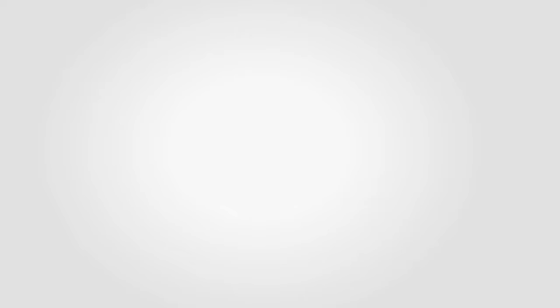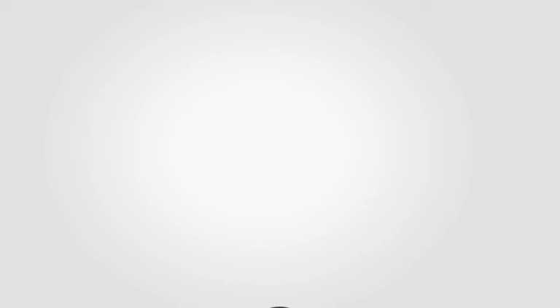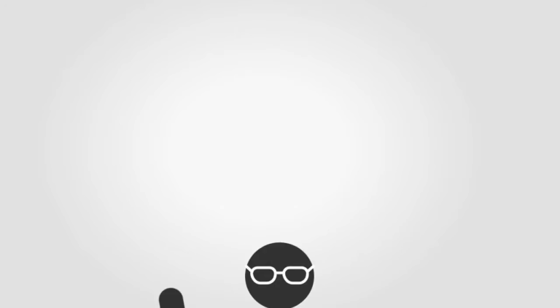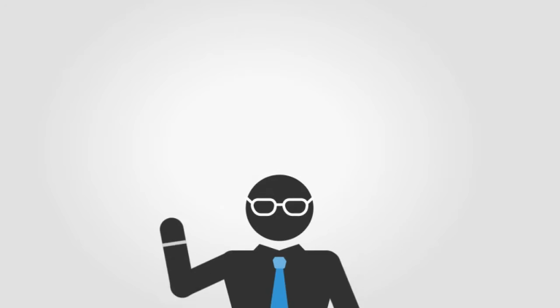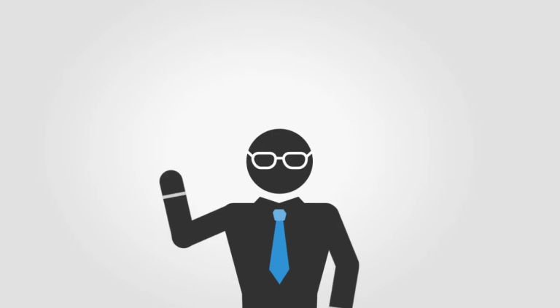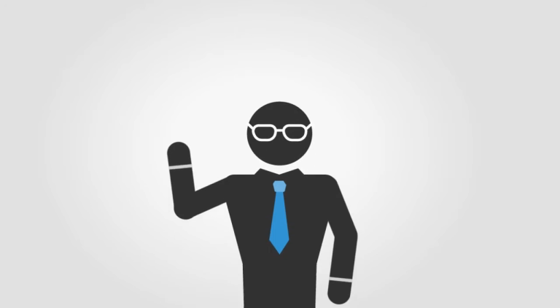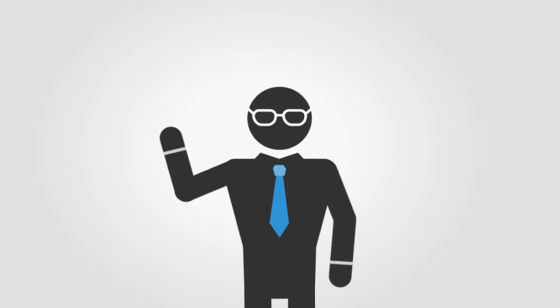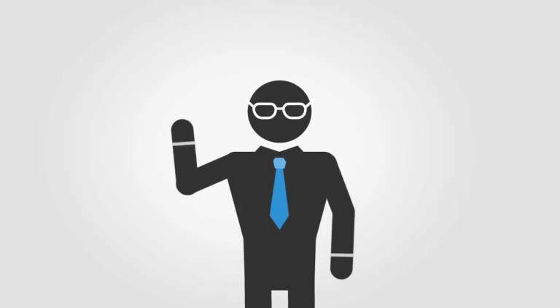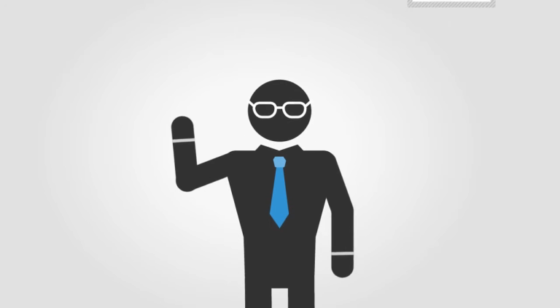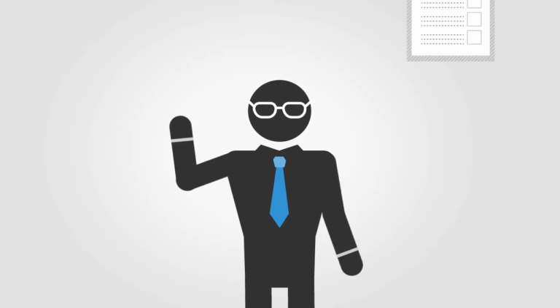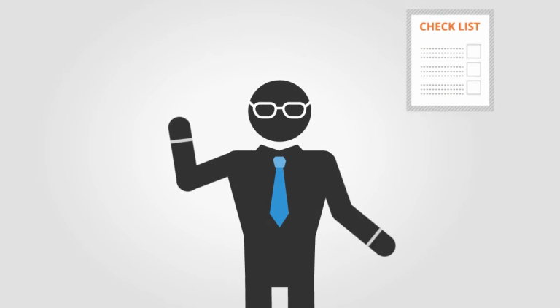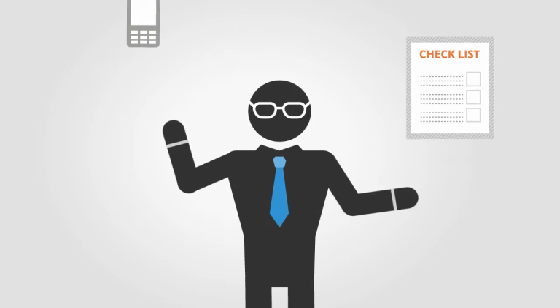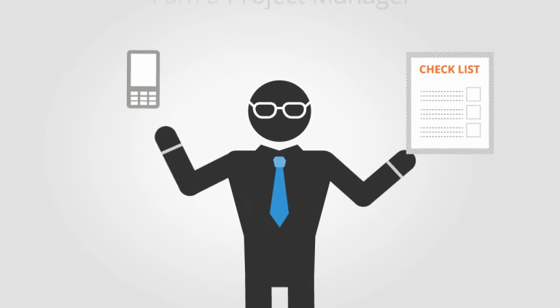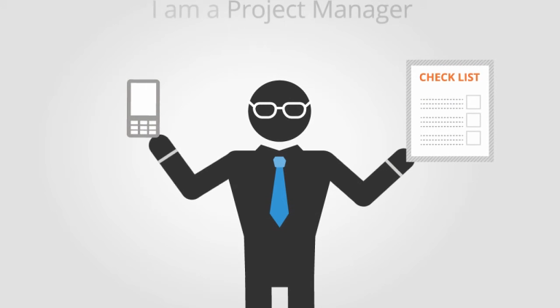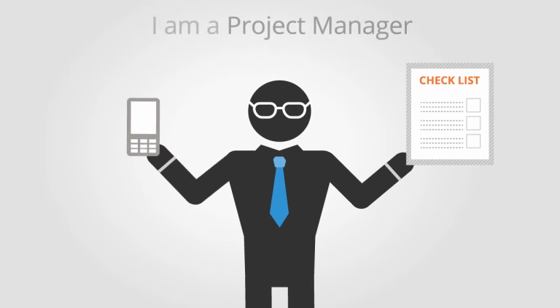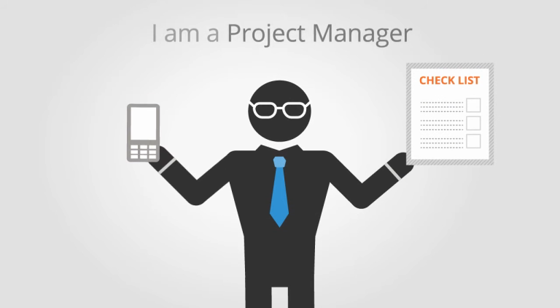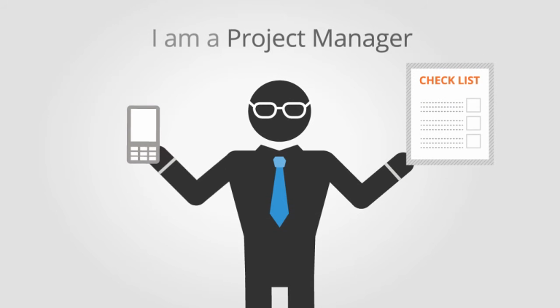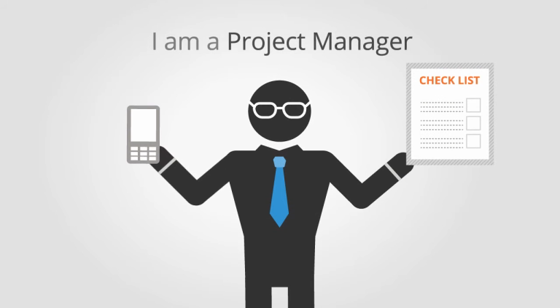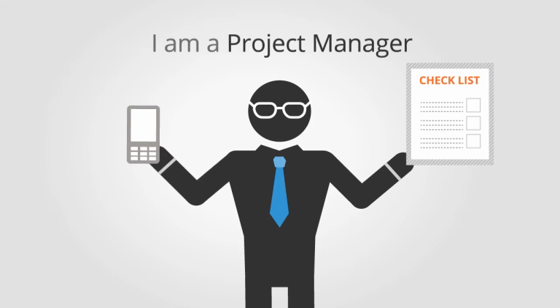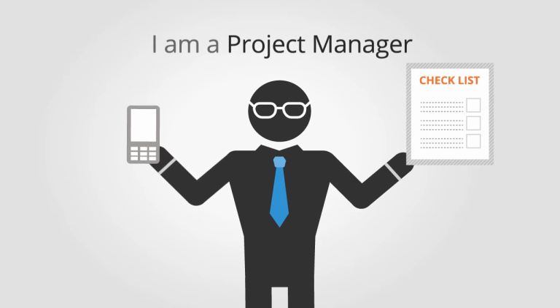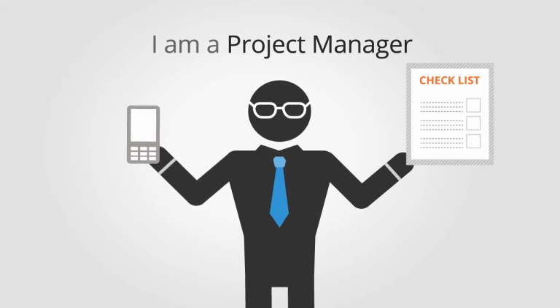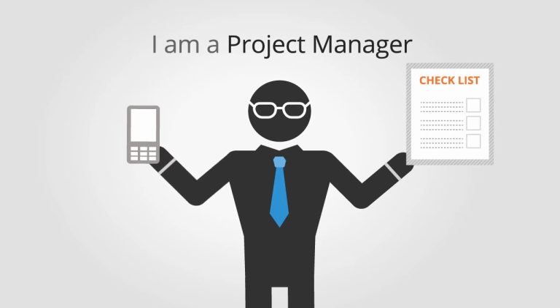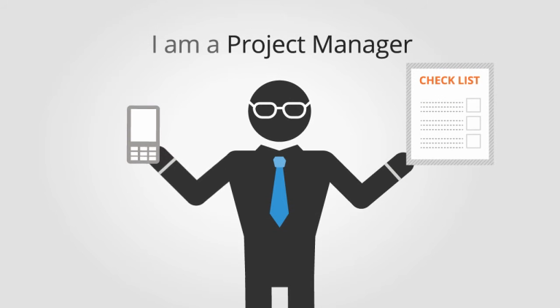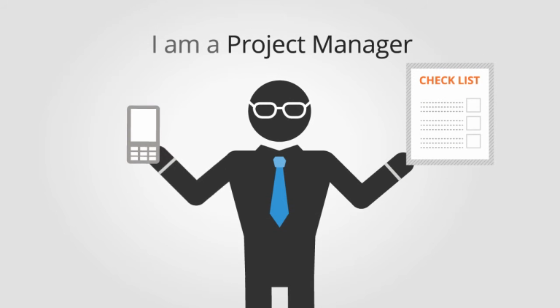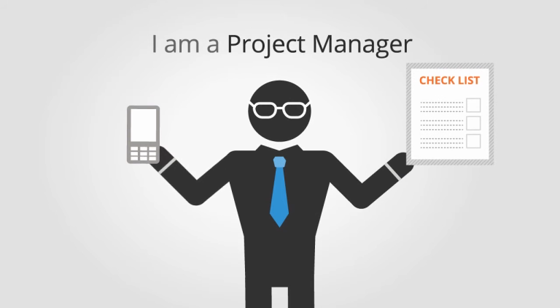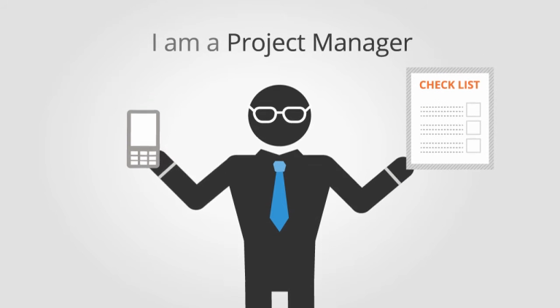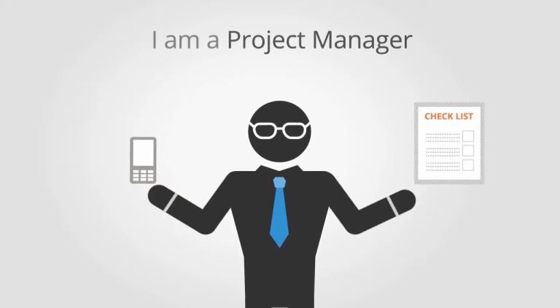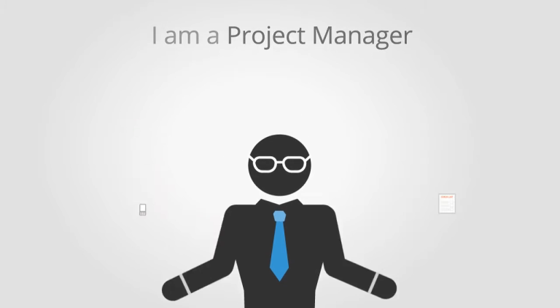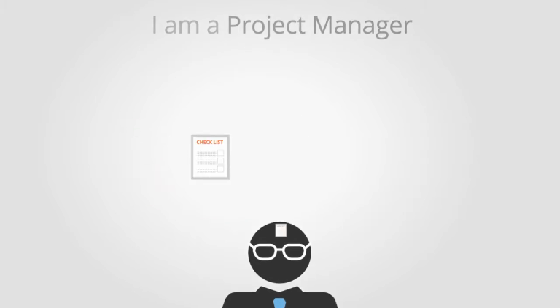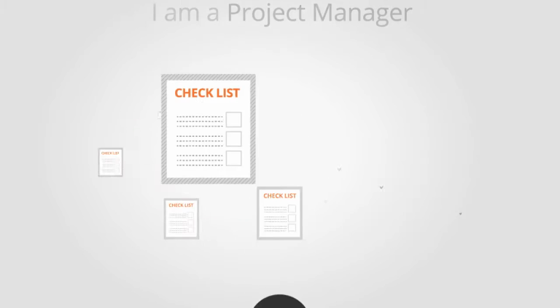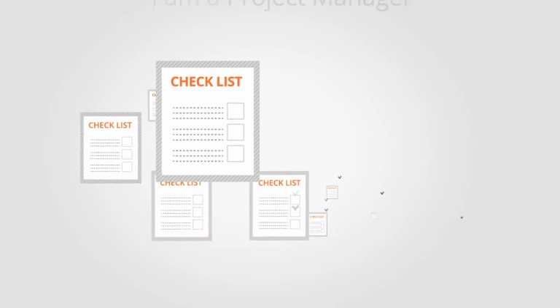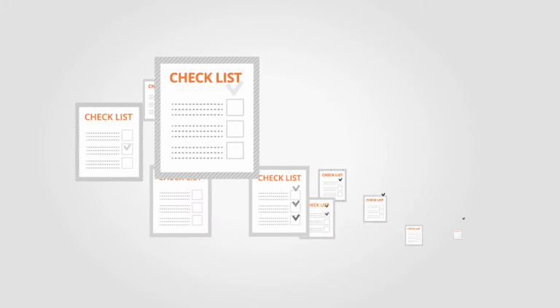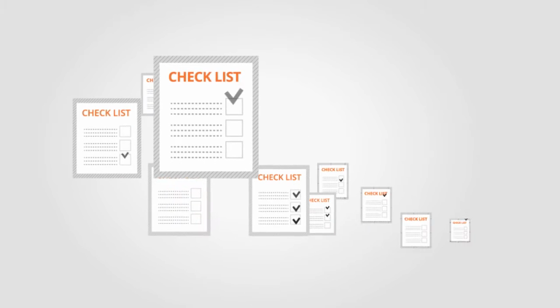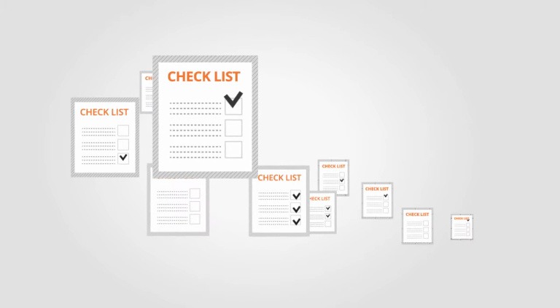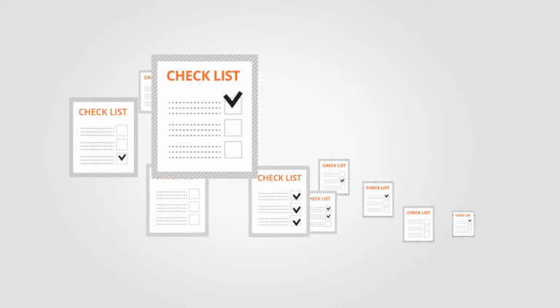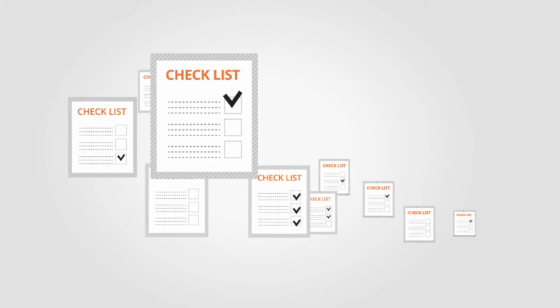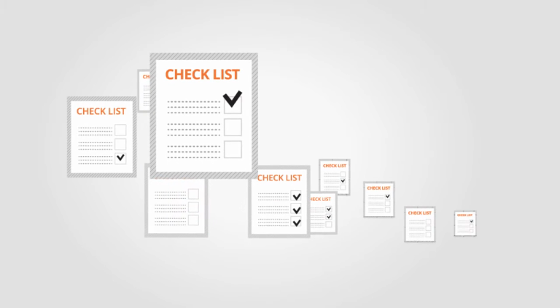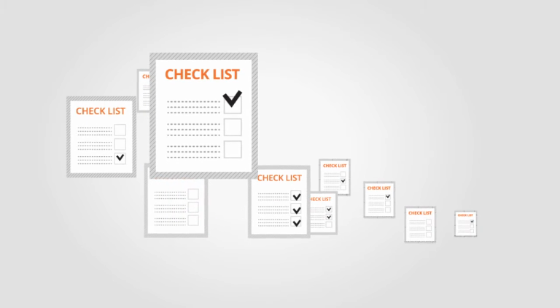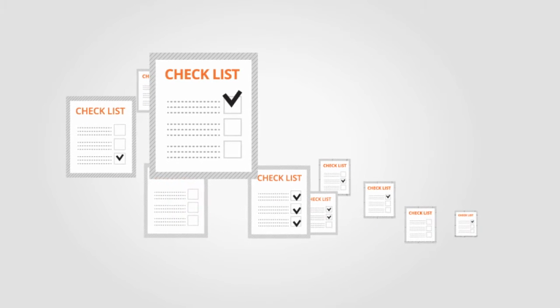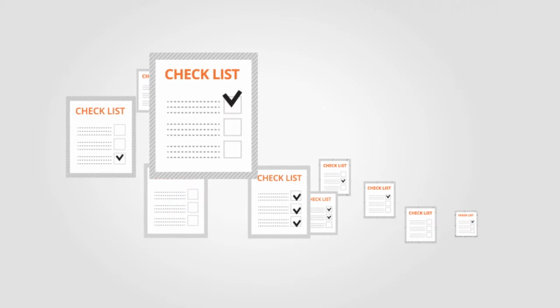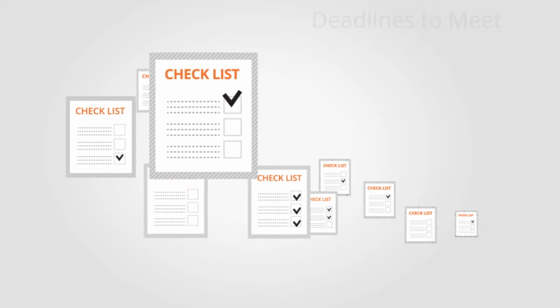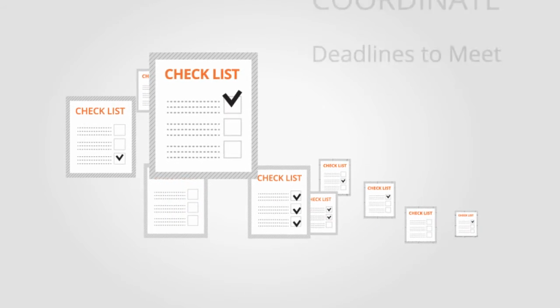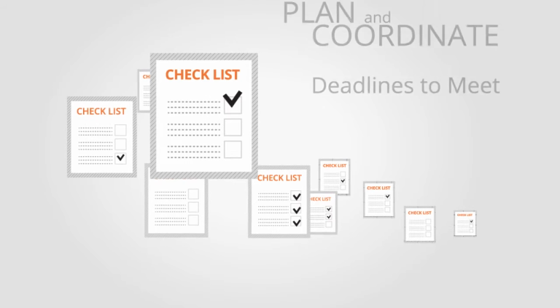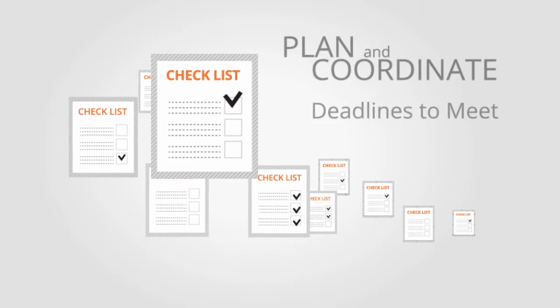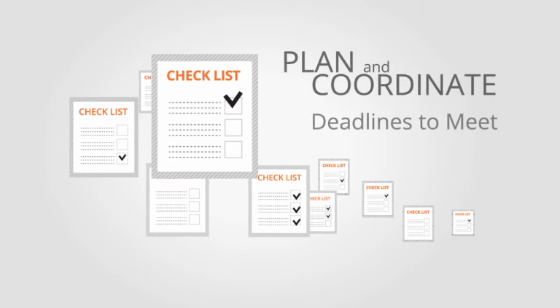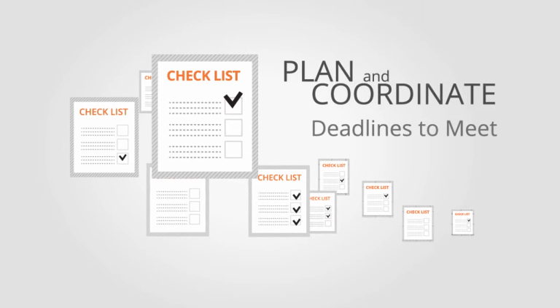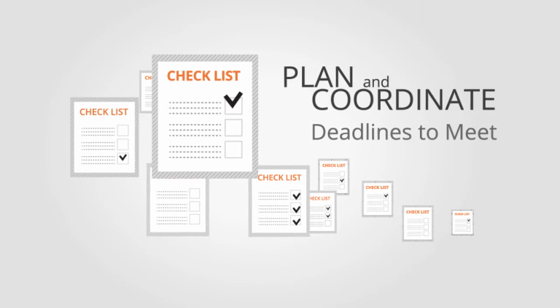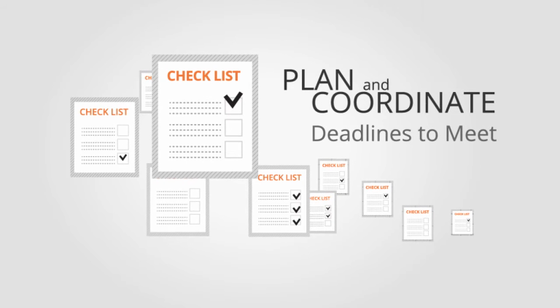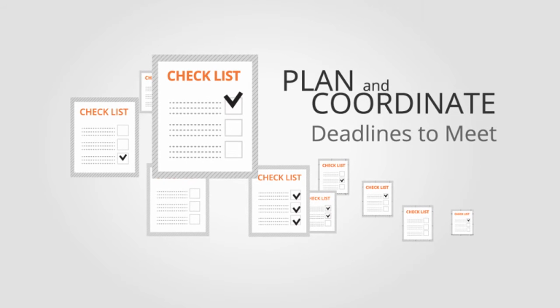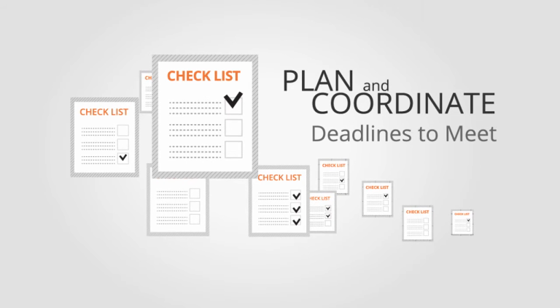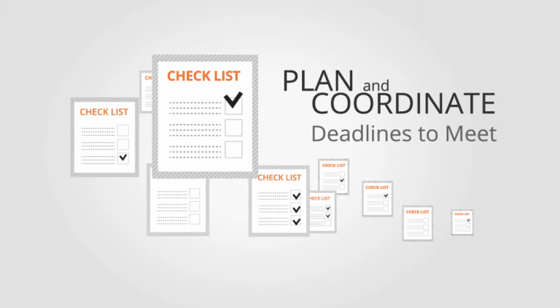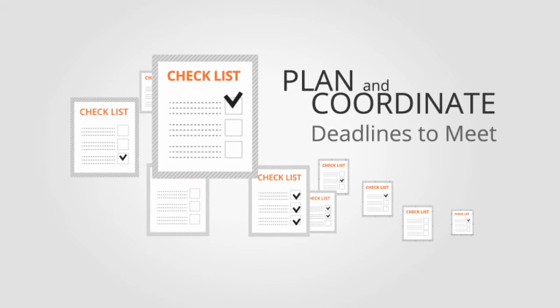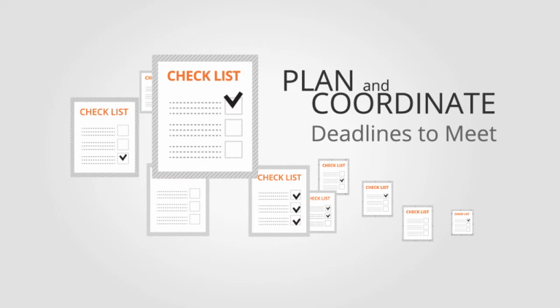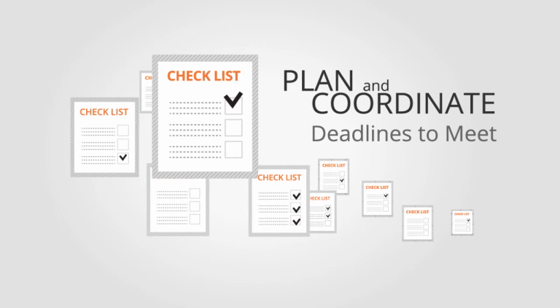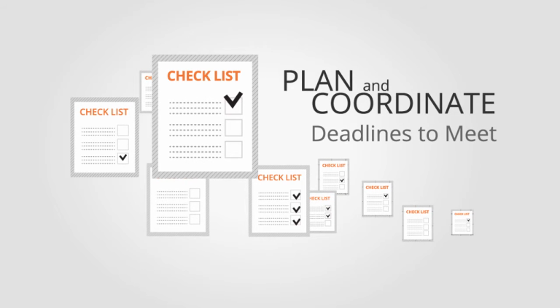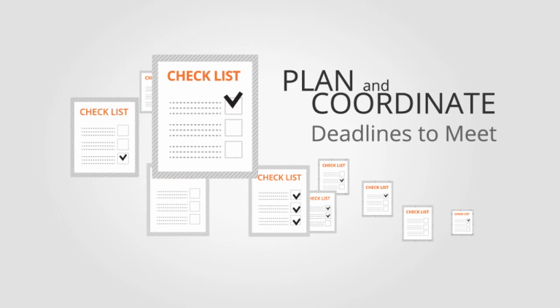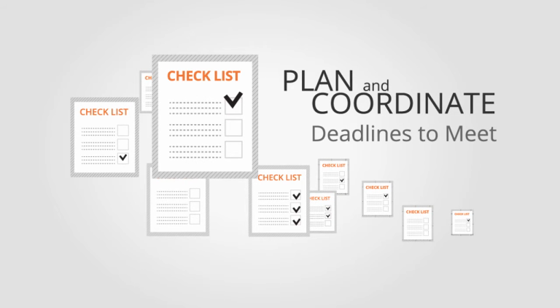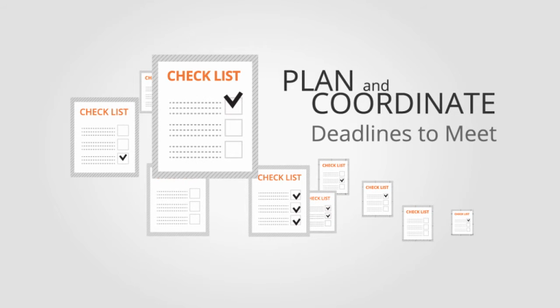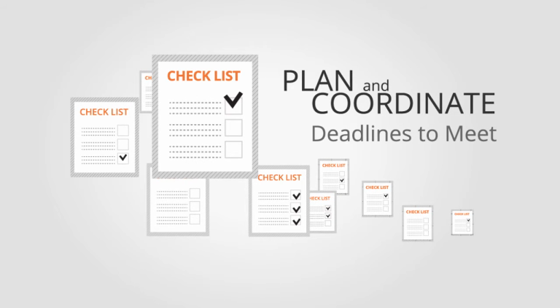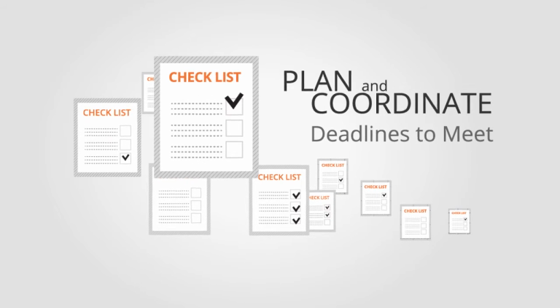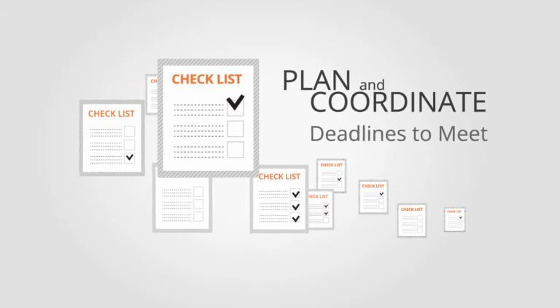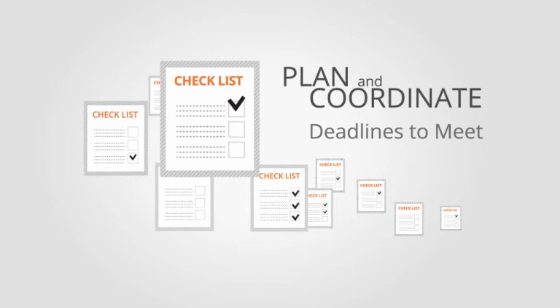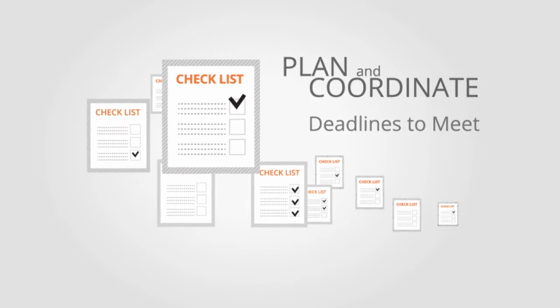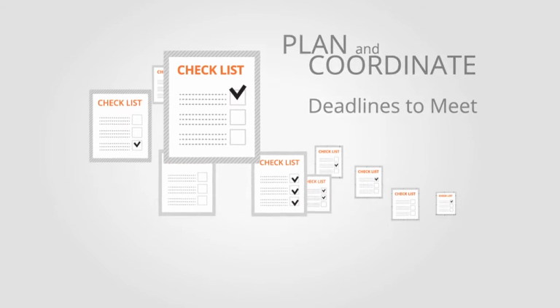Hi, I'm Frank. I'm a project manager. I have several projects to plan and coordinate and a number of deadlines to meet.